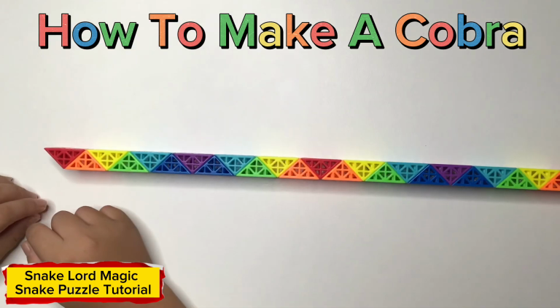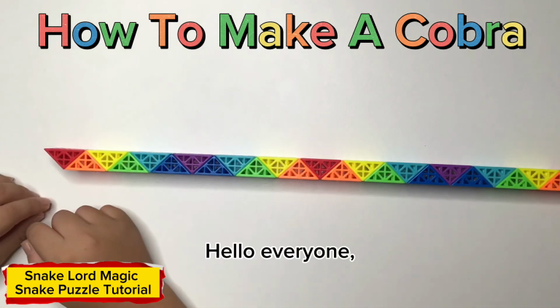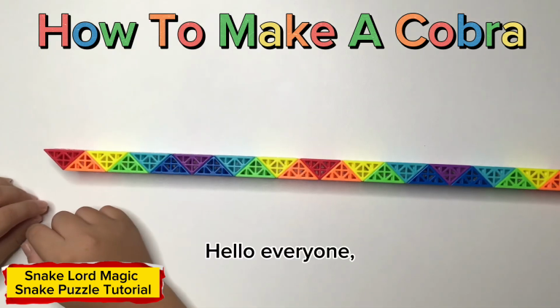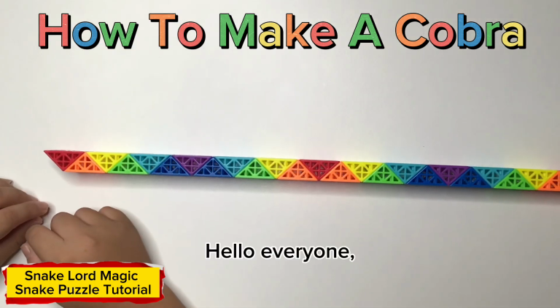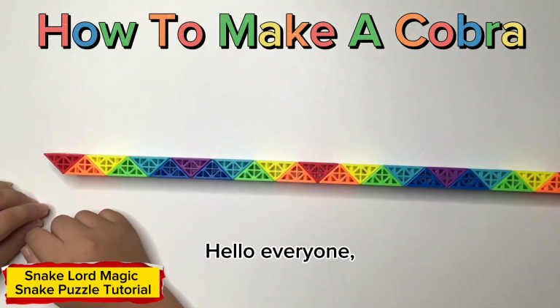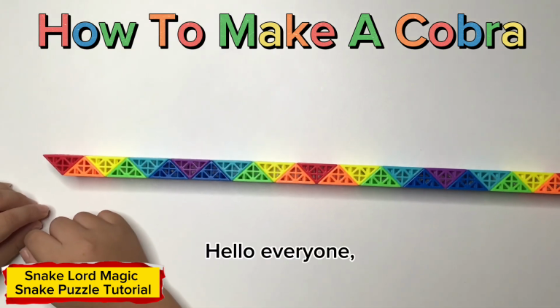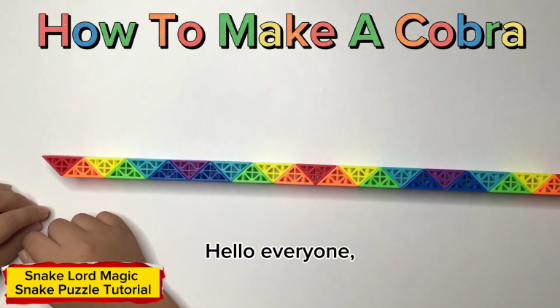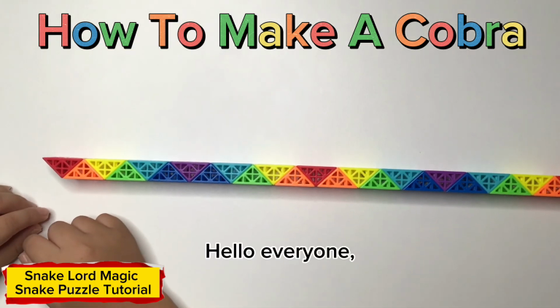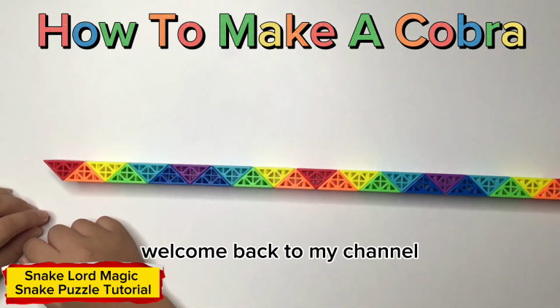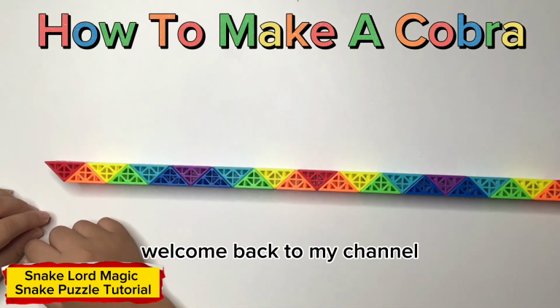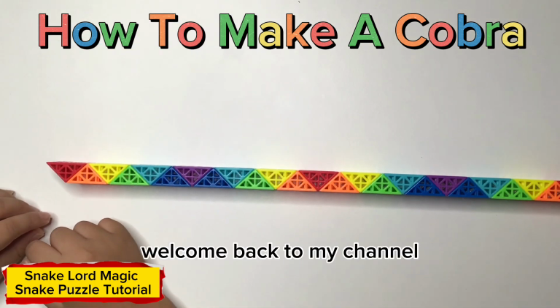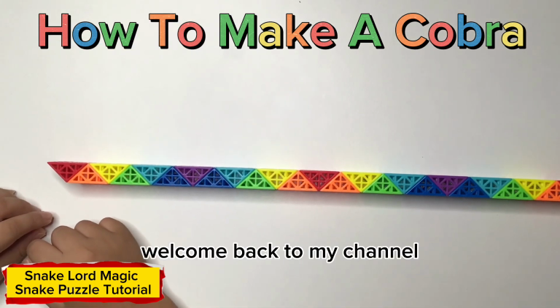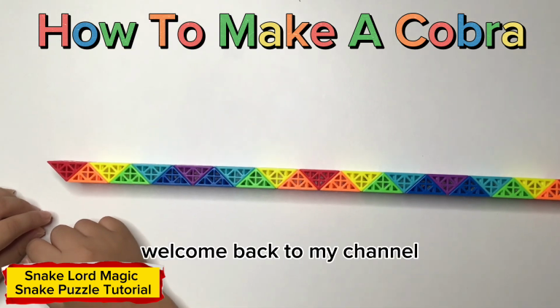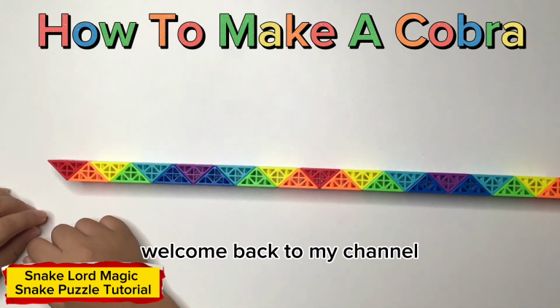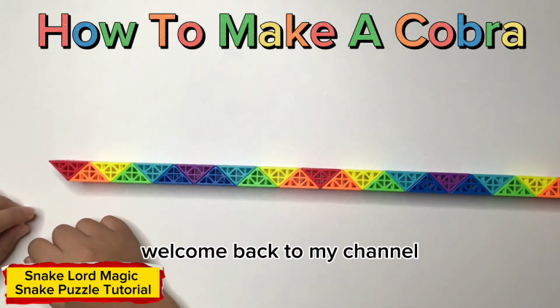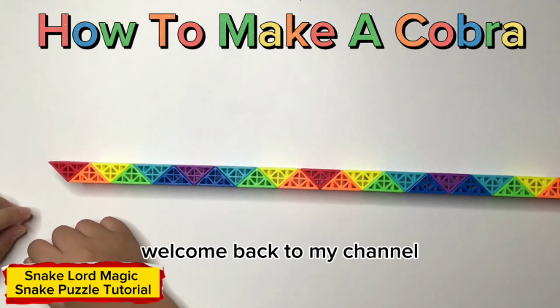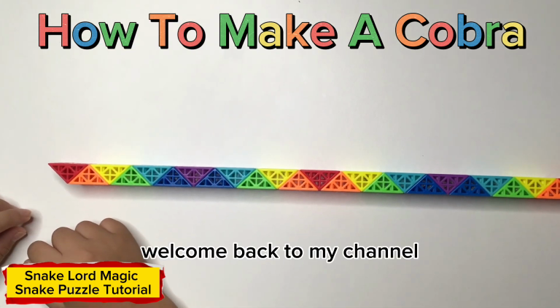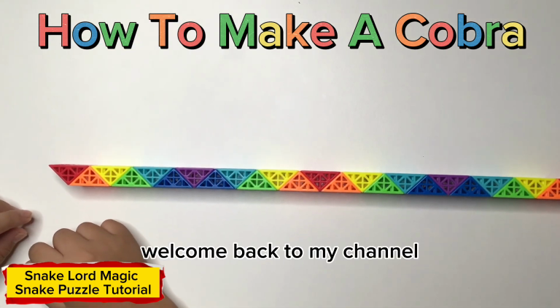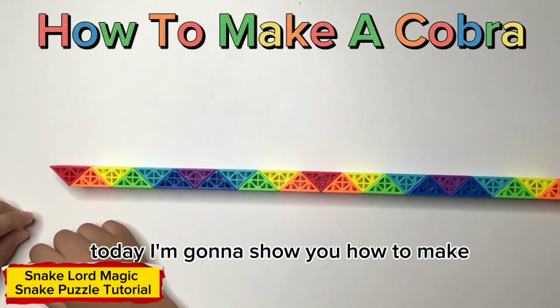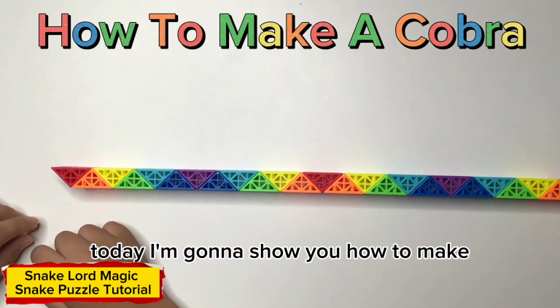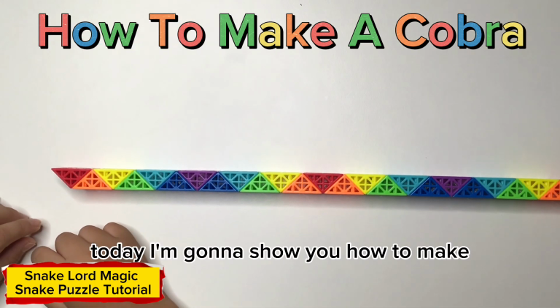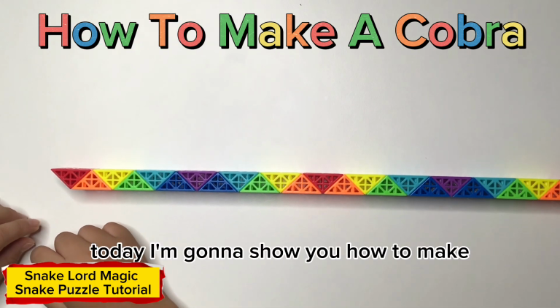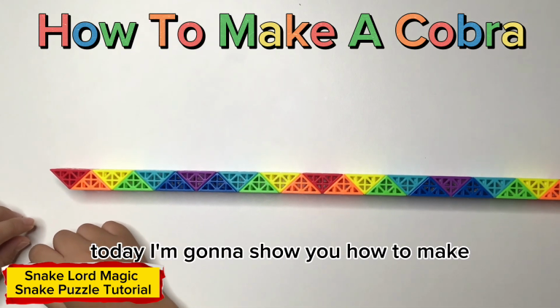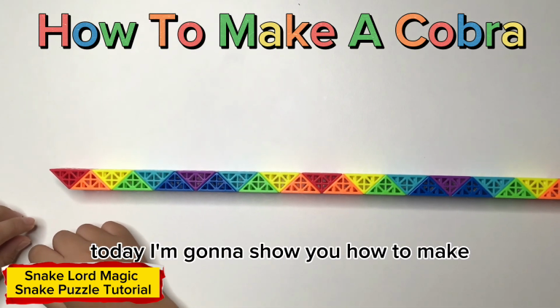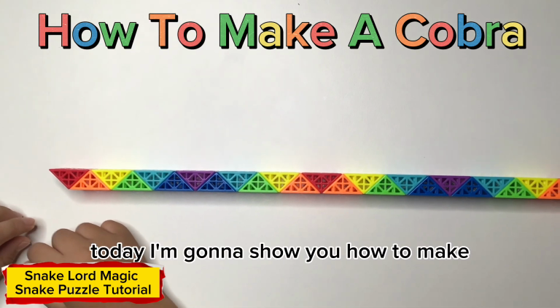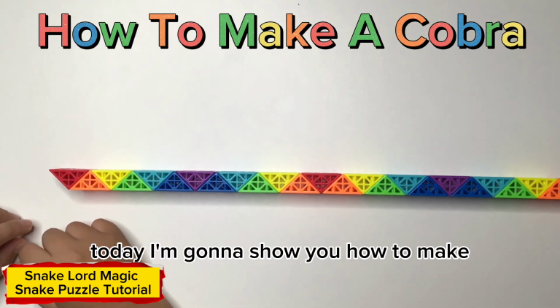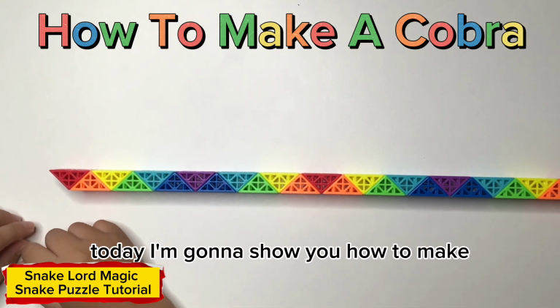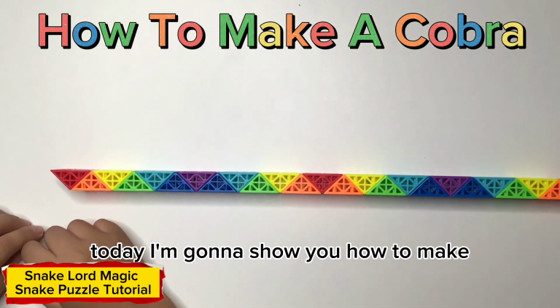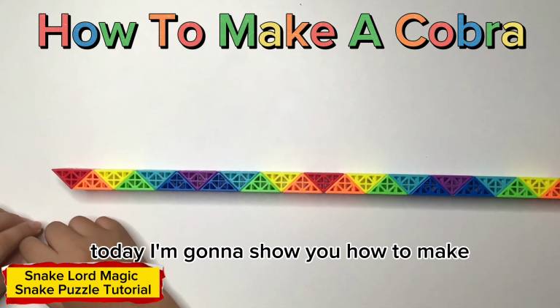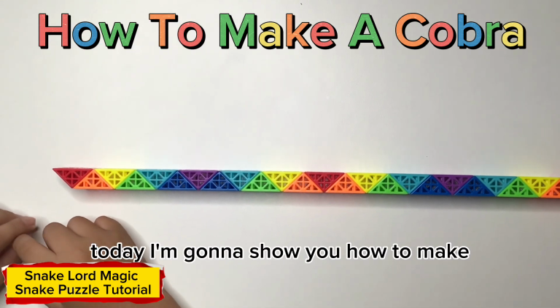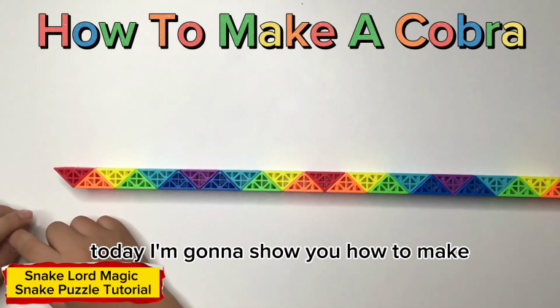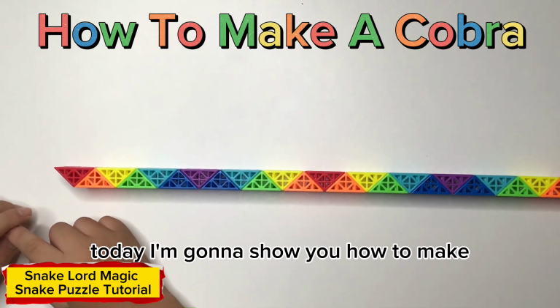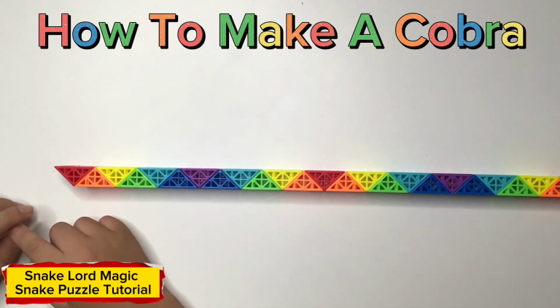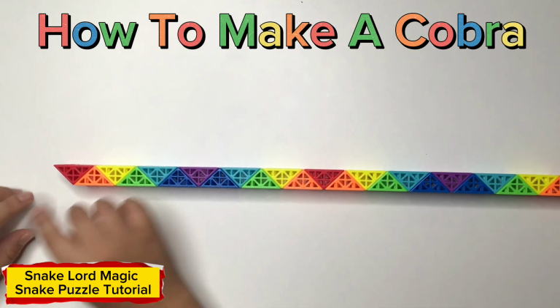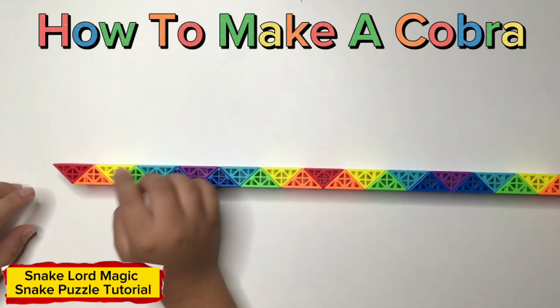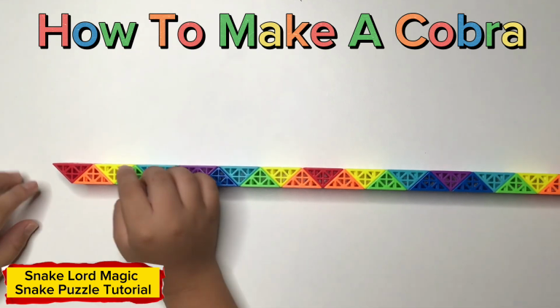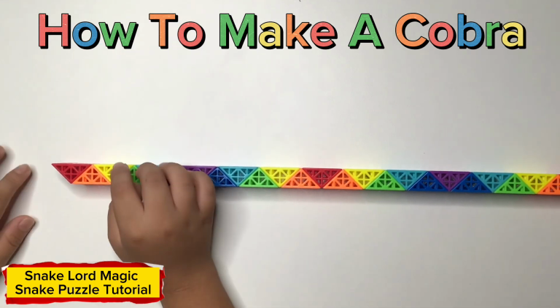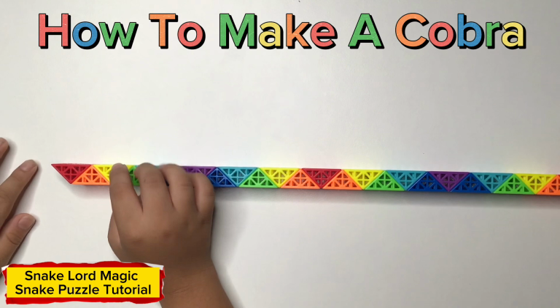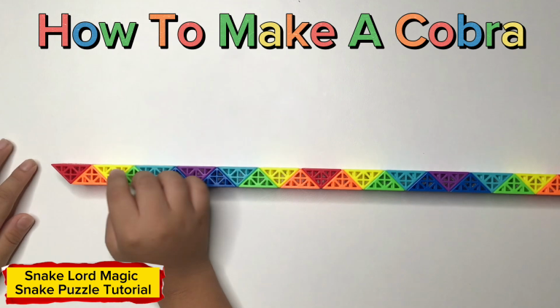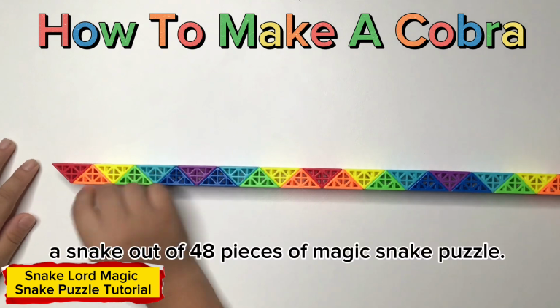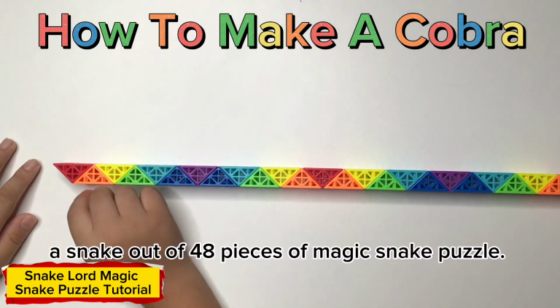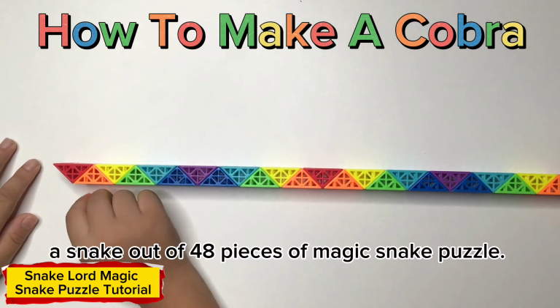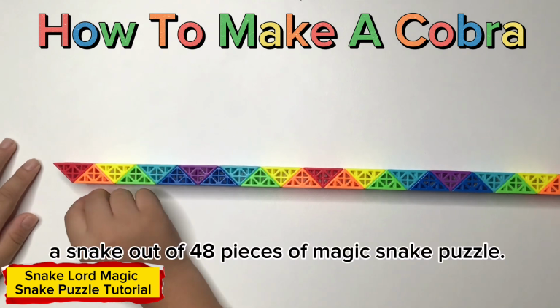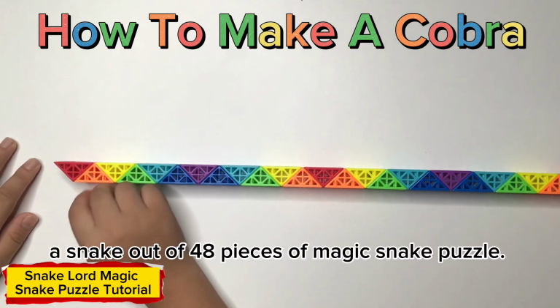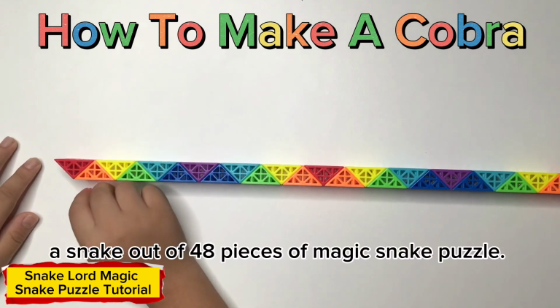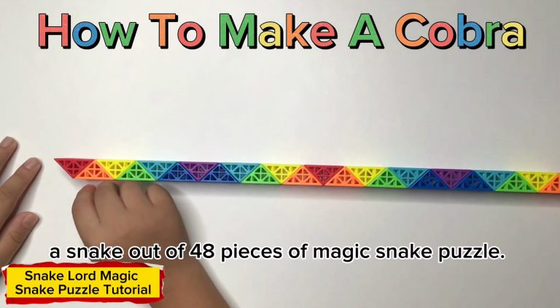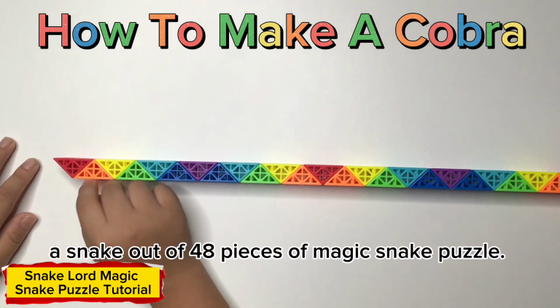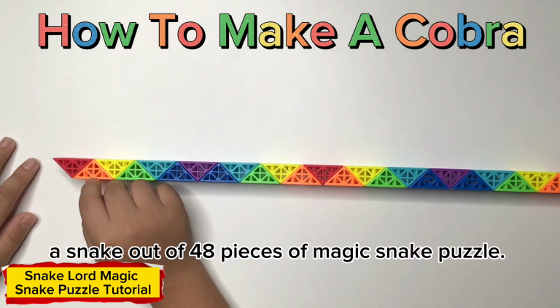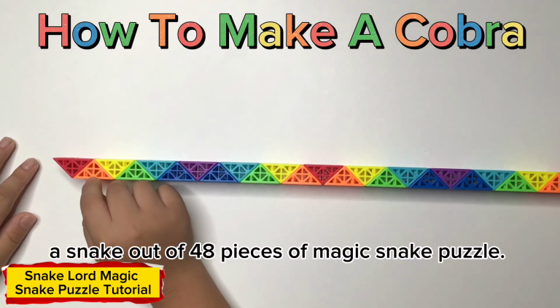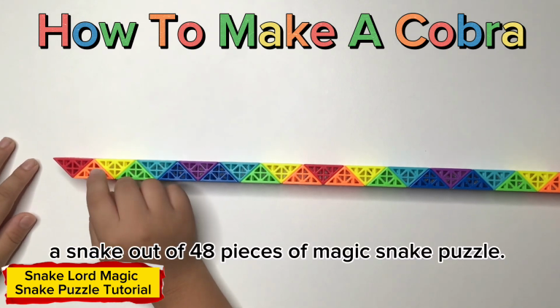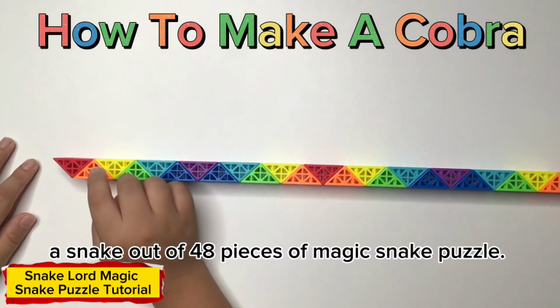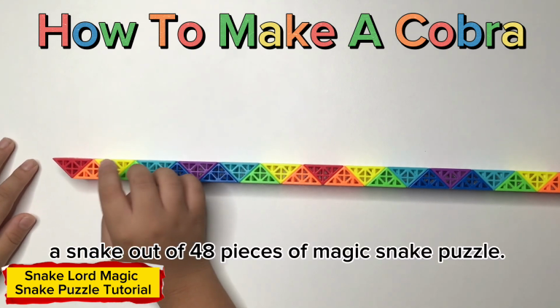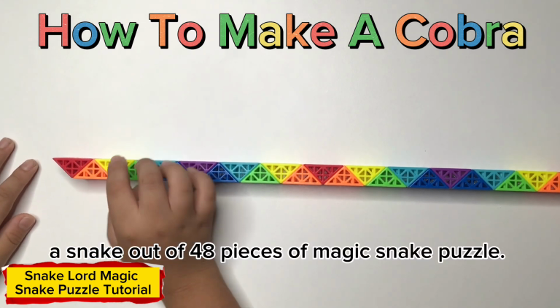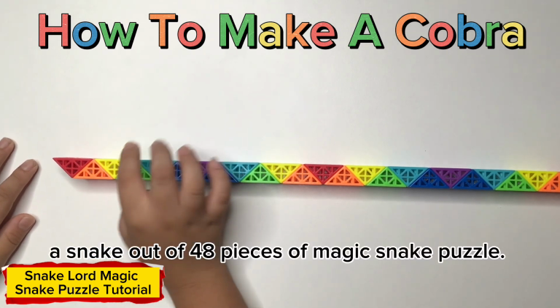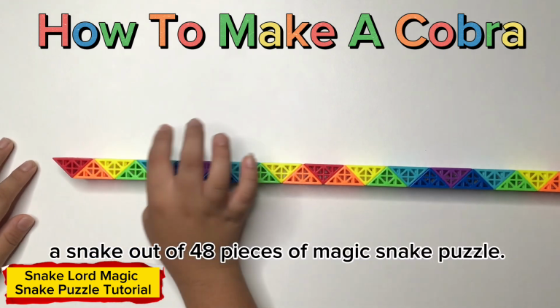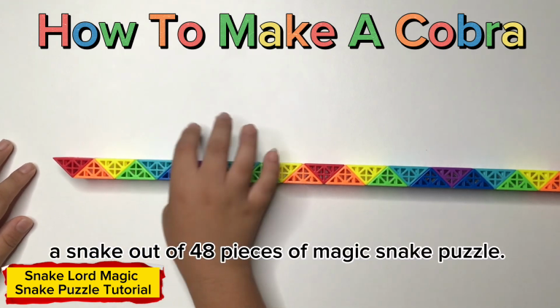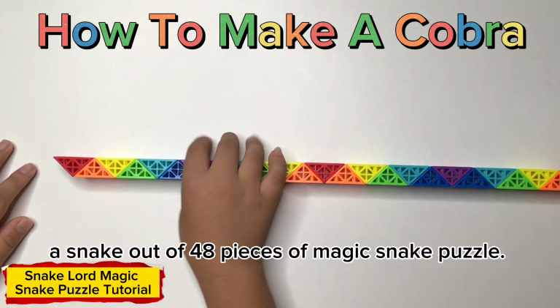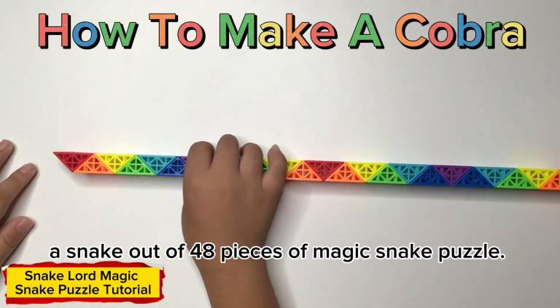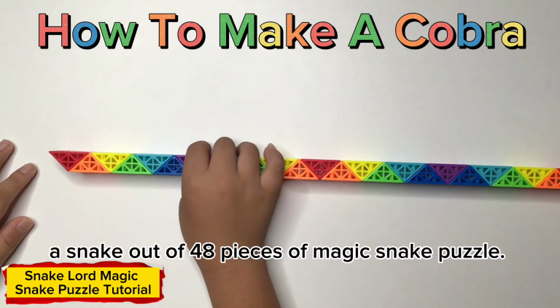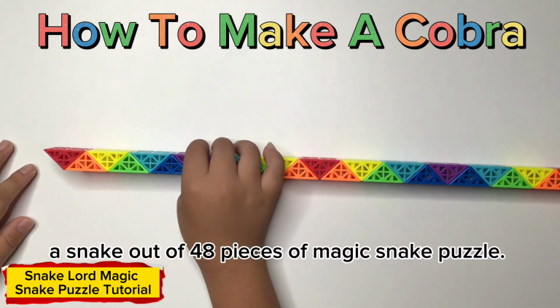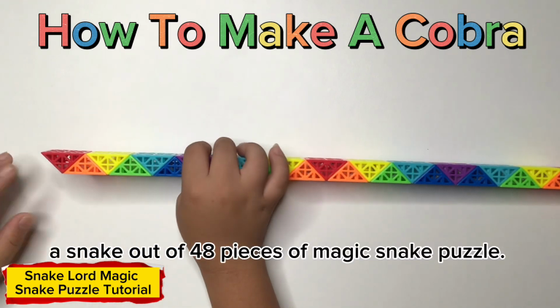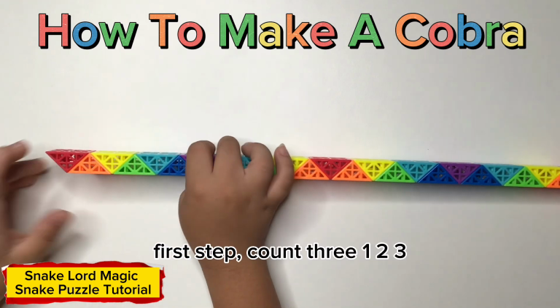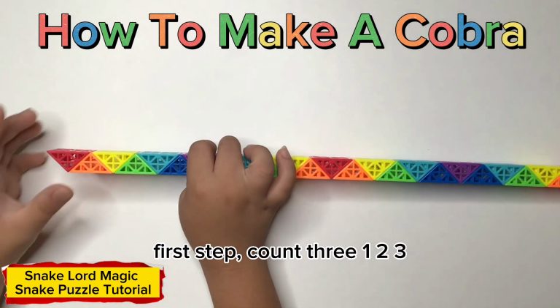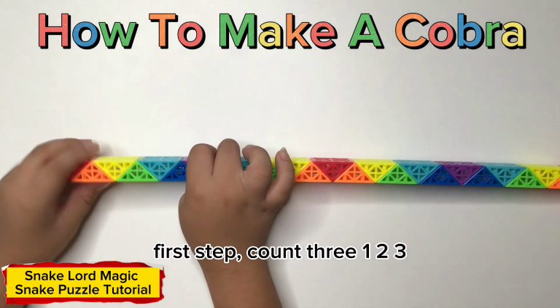Hello everyone and welcome back to my channel, the Sailor Moon Show. You have to make a snake out of 48 pieces of magic snake.